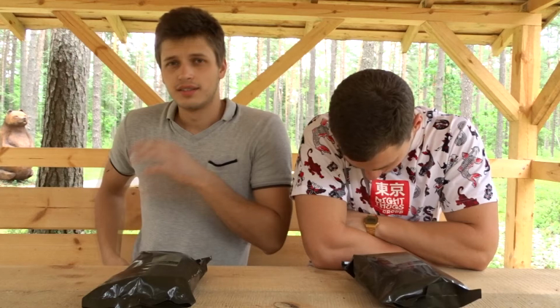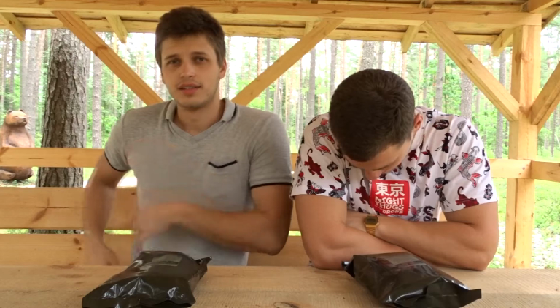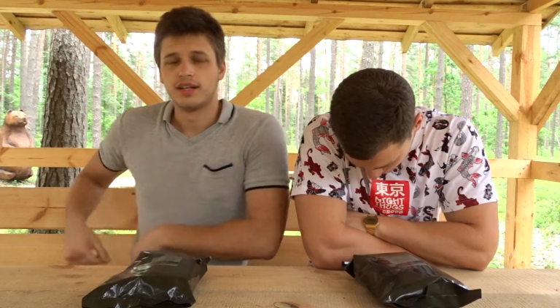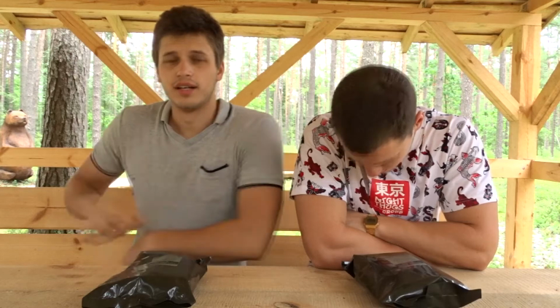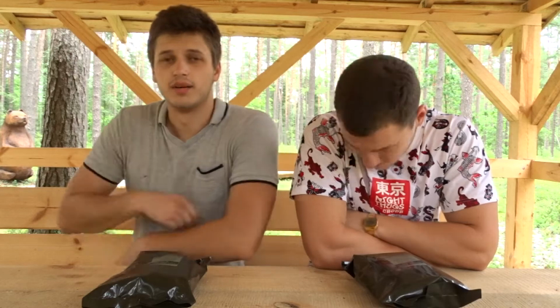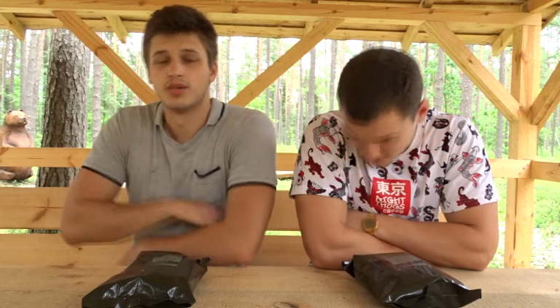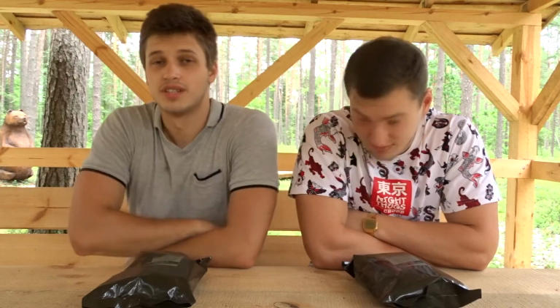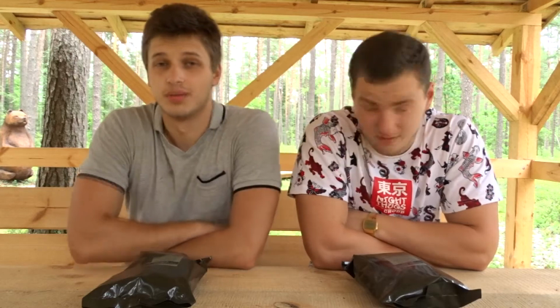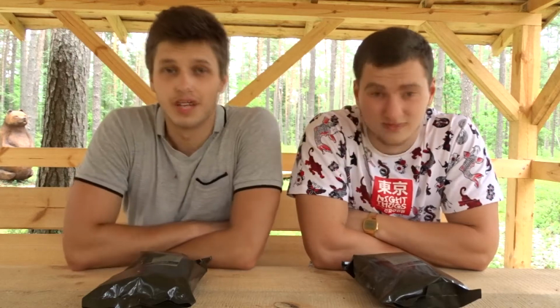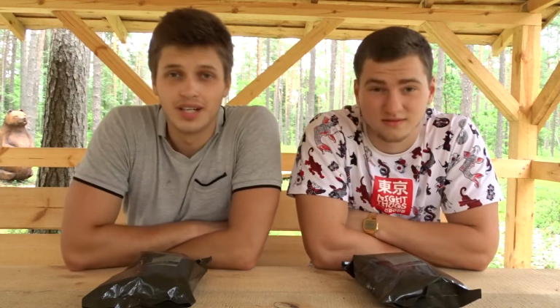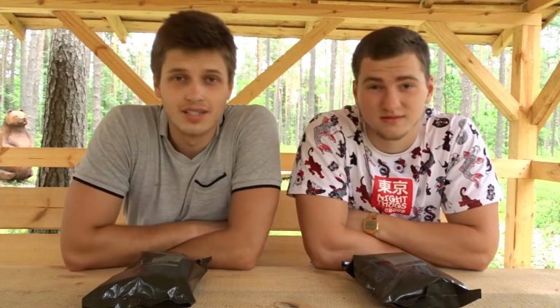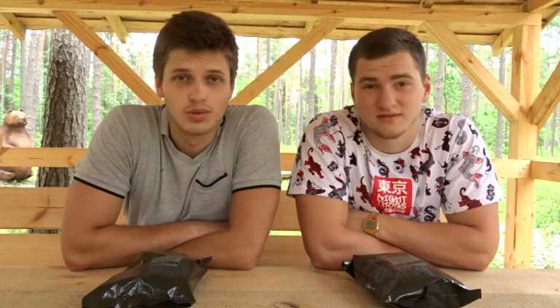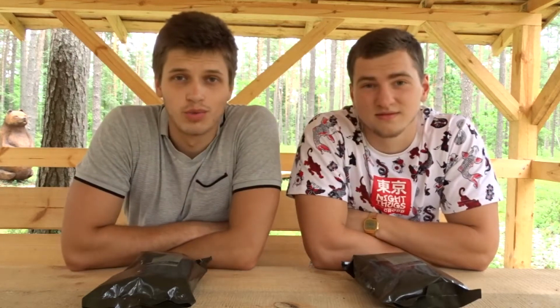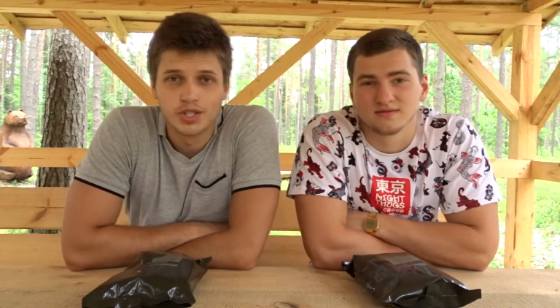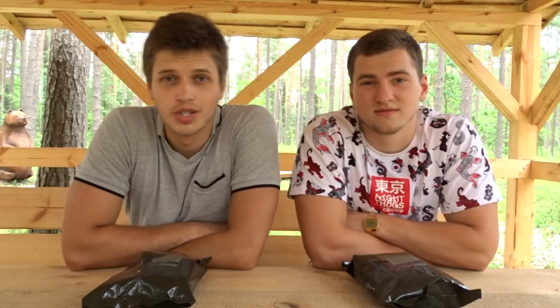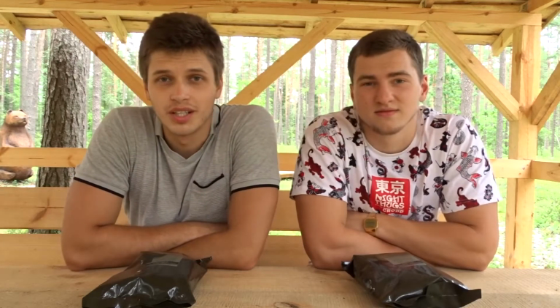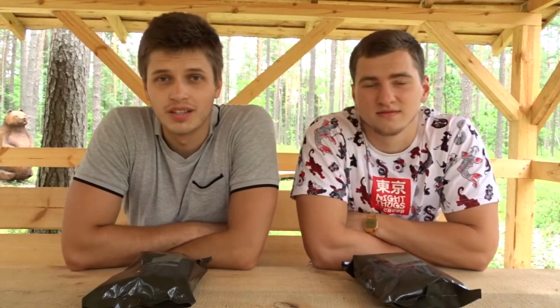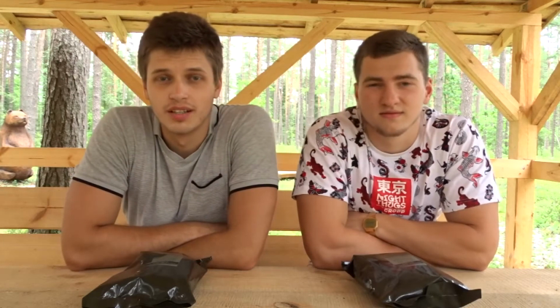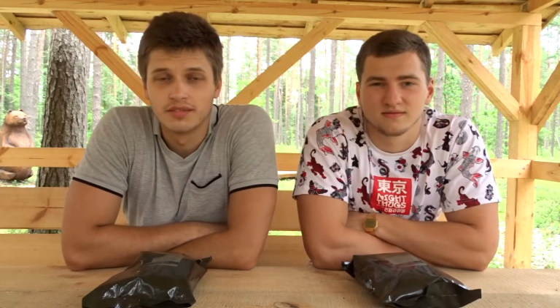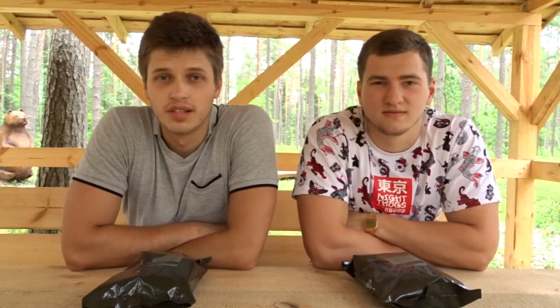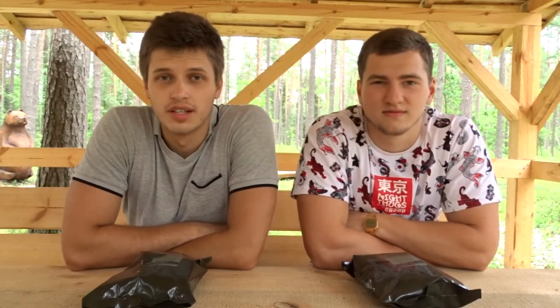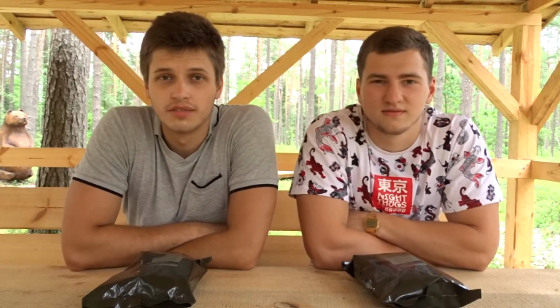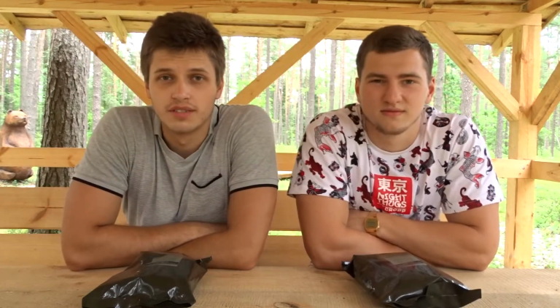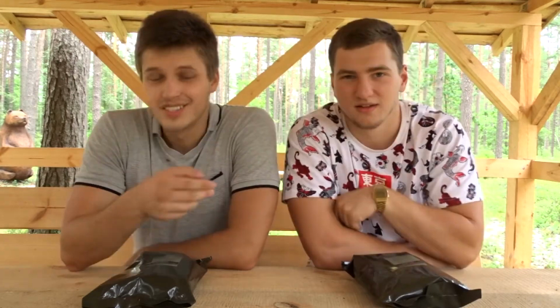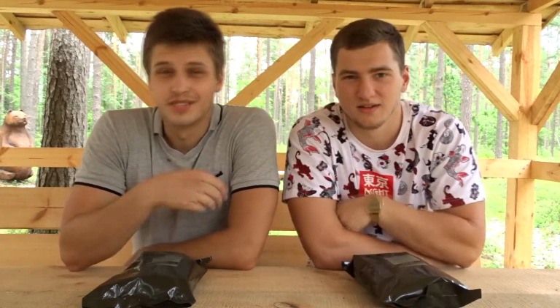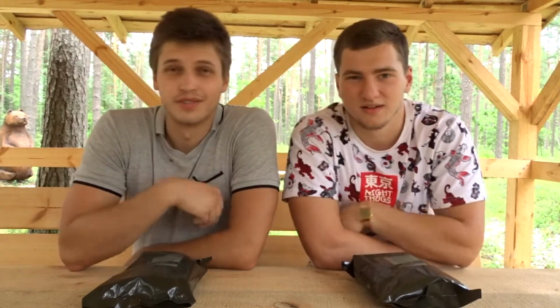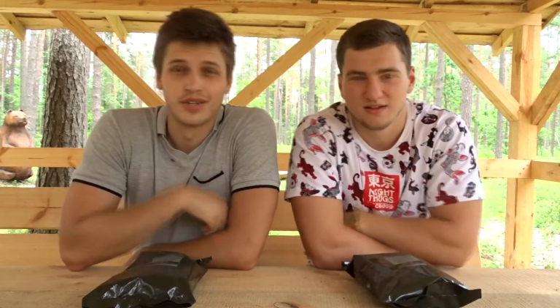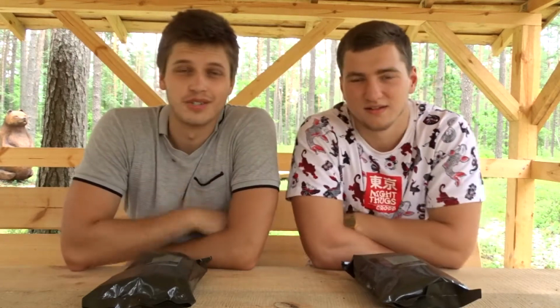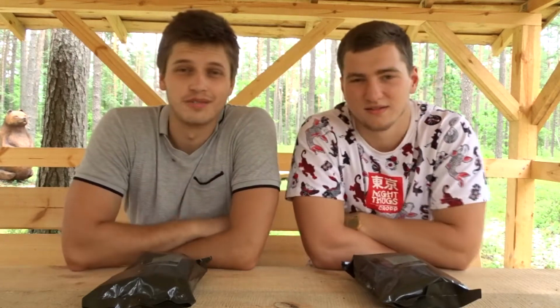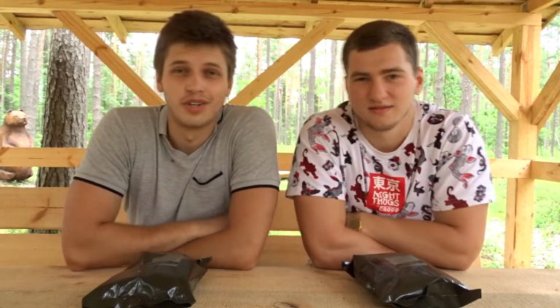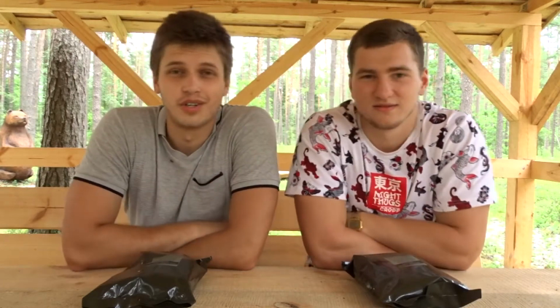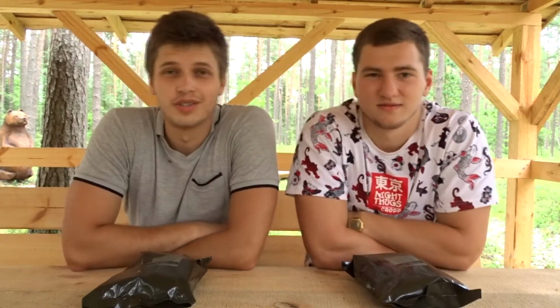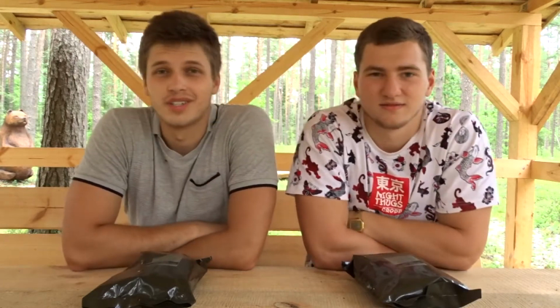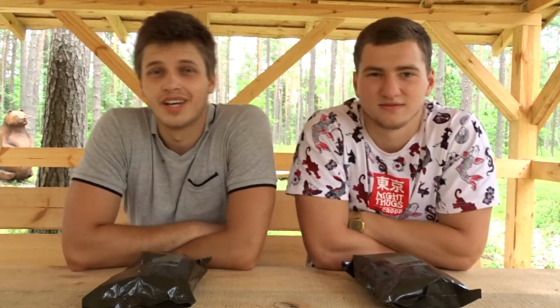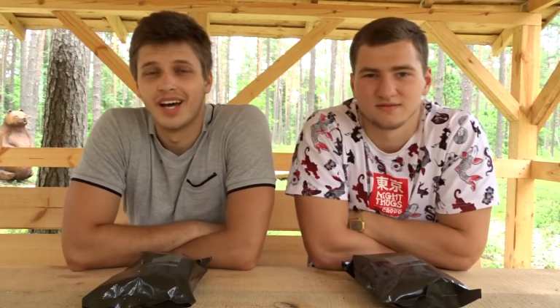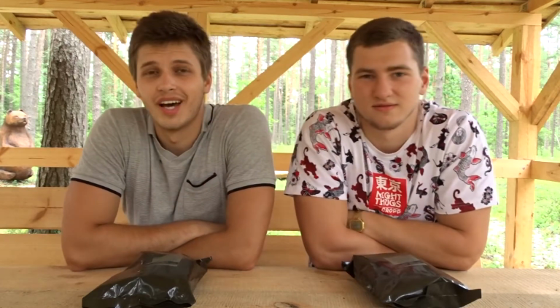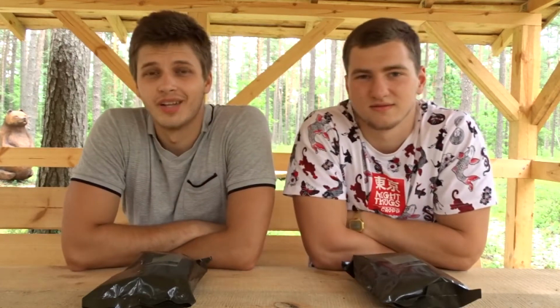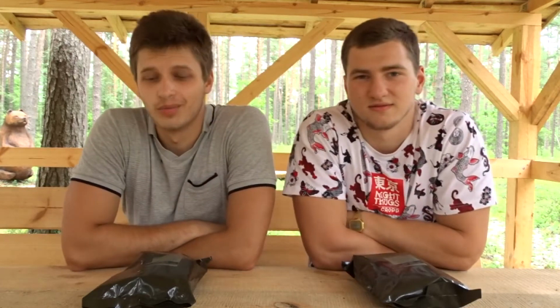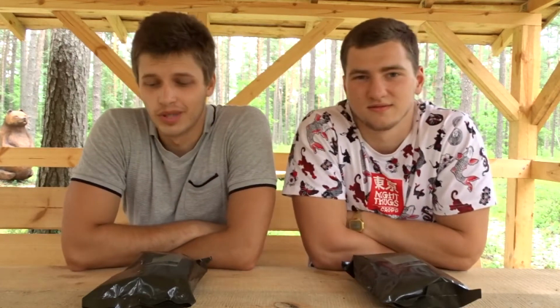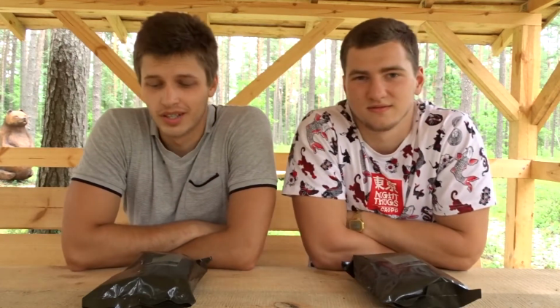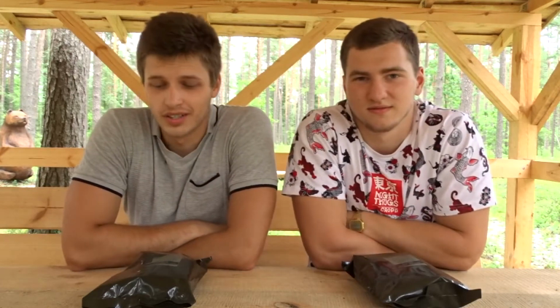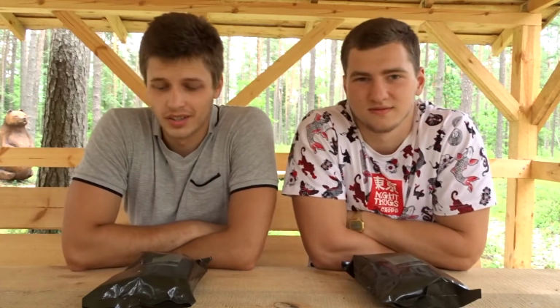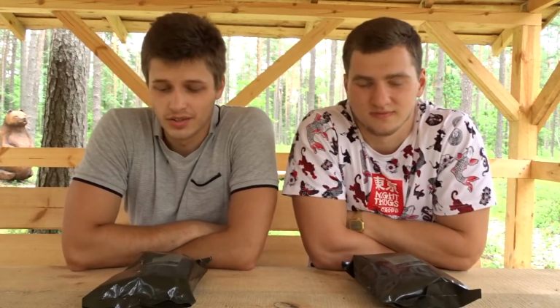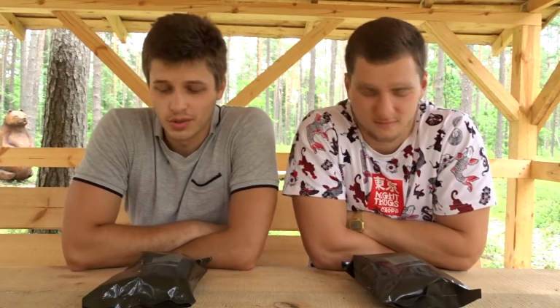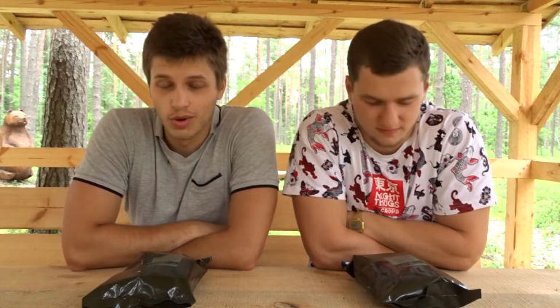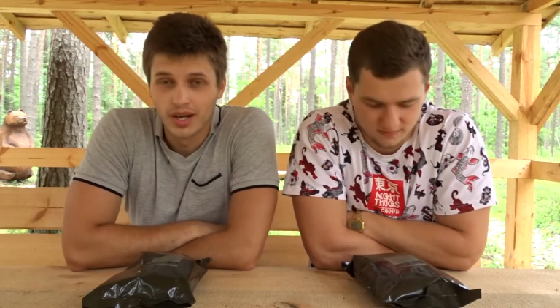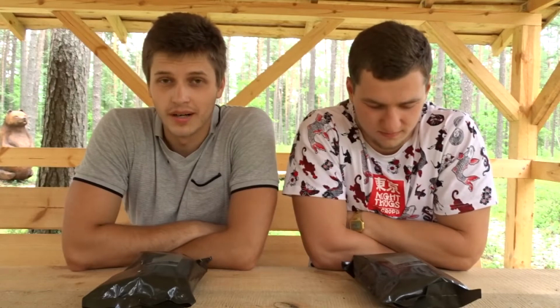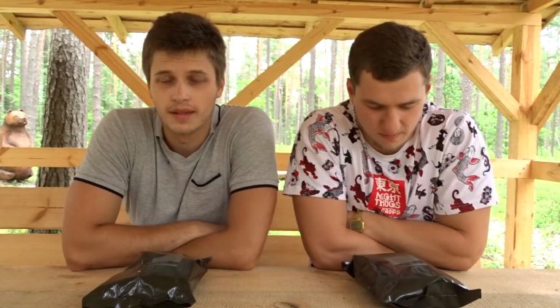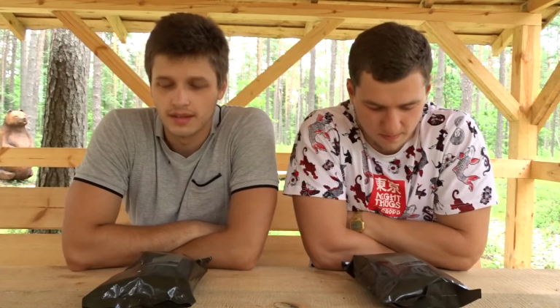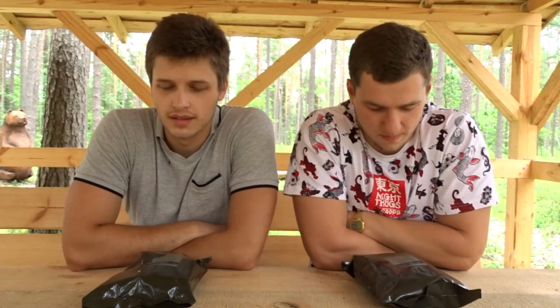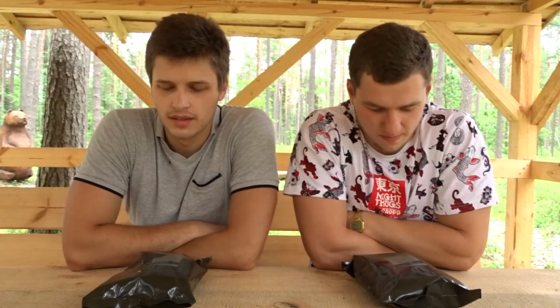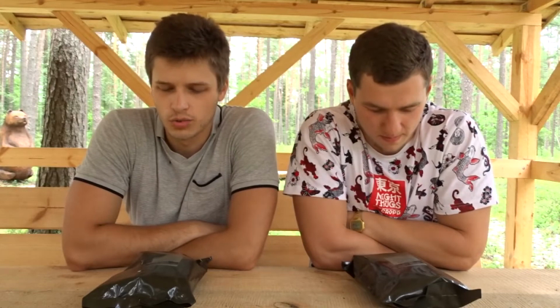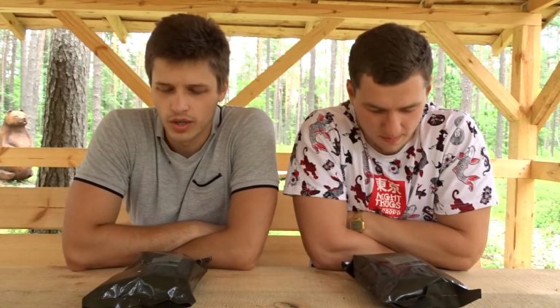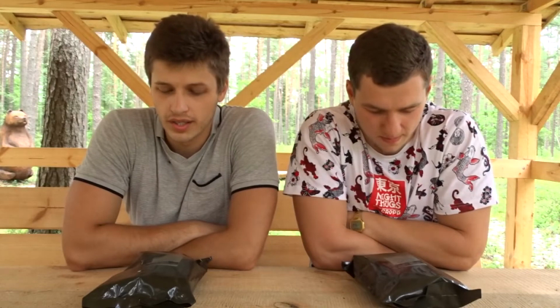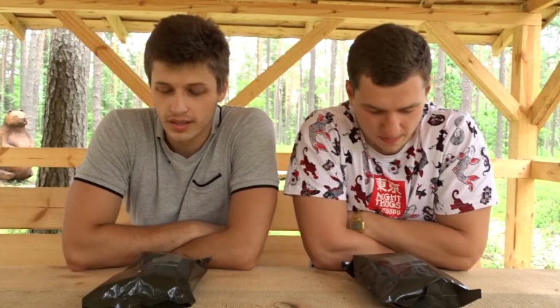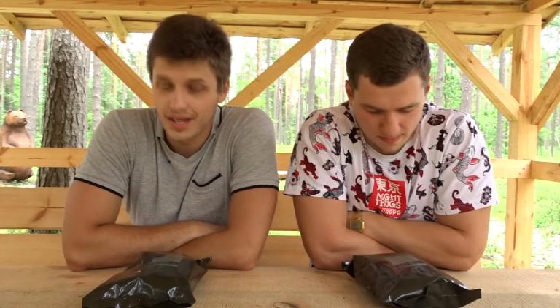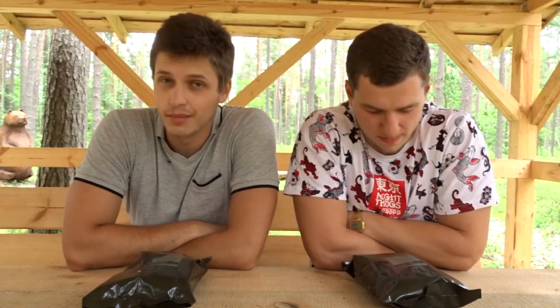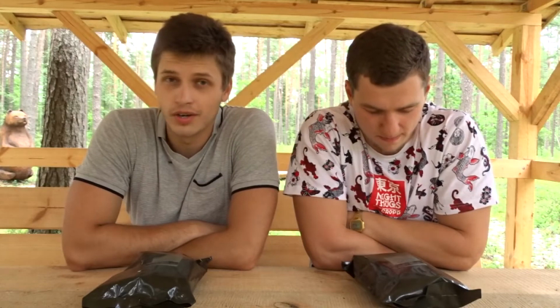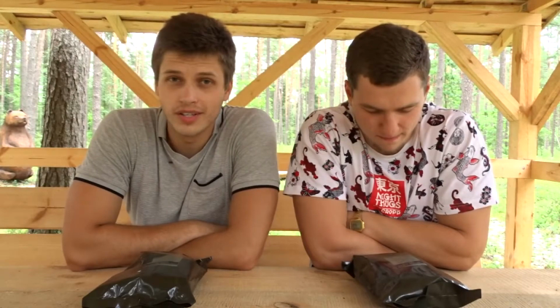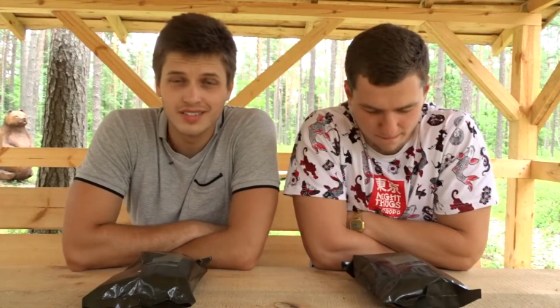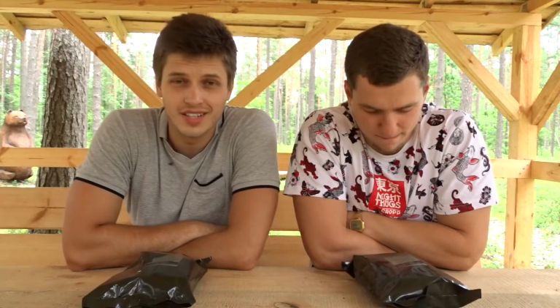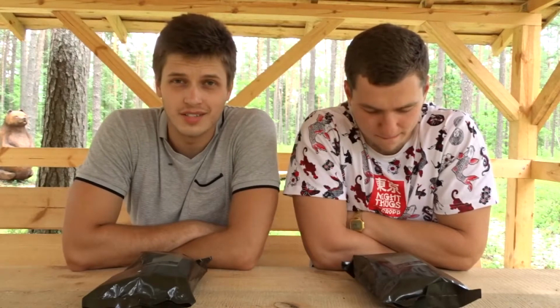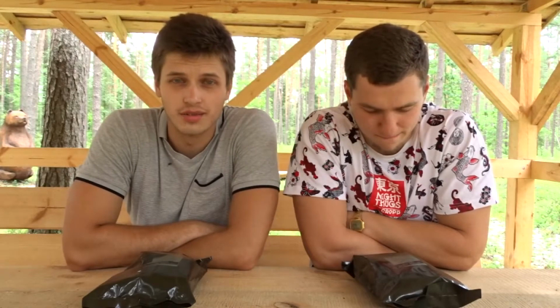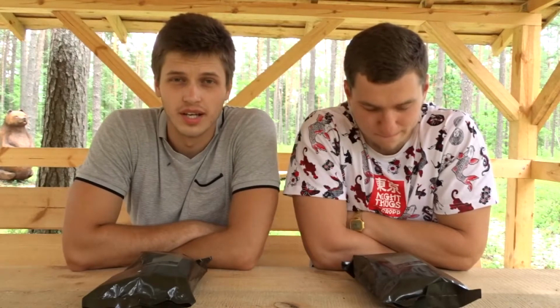Hey, what's up guys? You're watching Eat Lift Live. It's the 1st of August and we are gonna do a Lithuanian MRE test today.